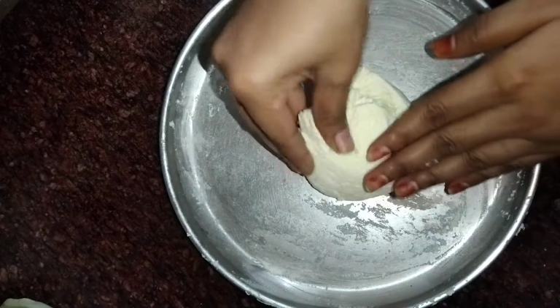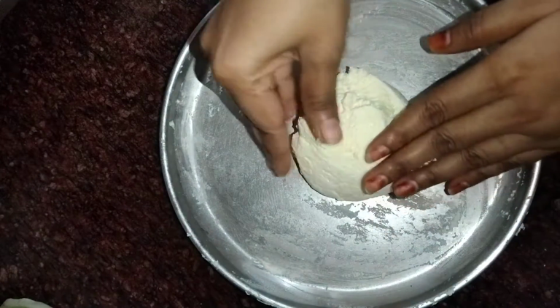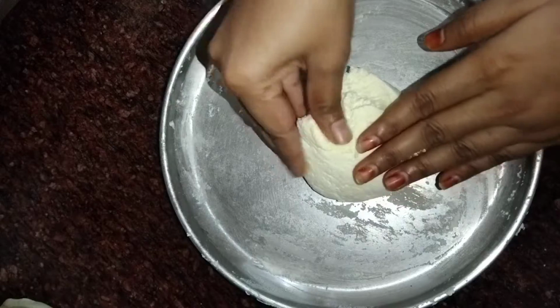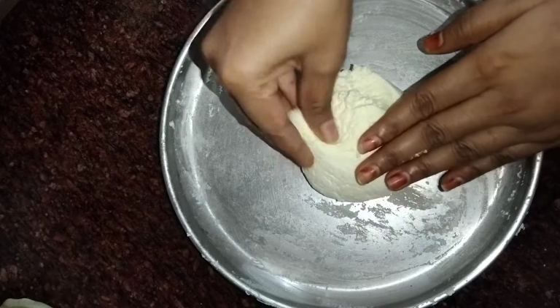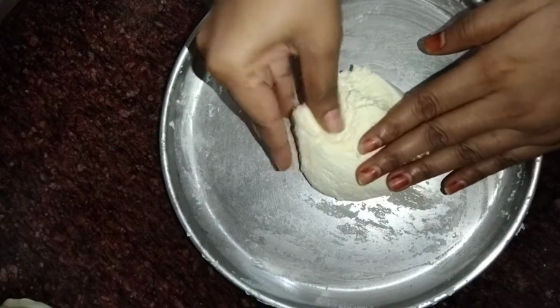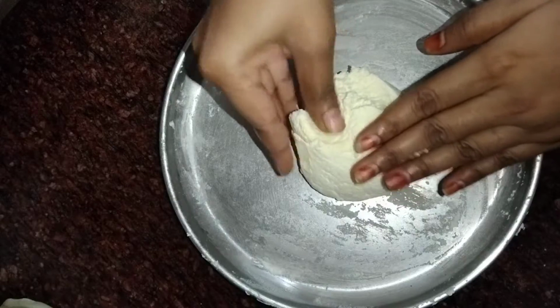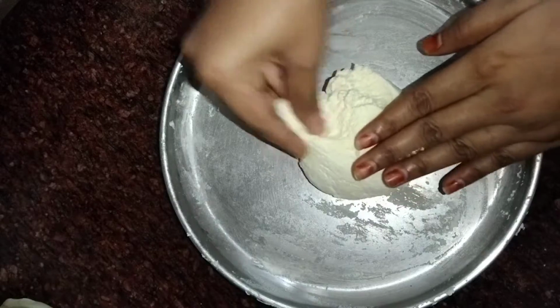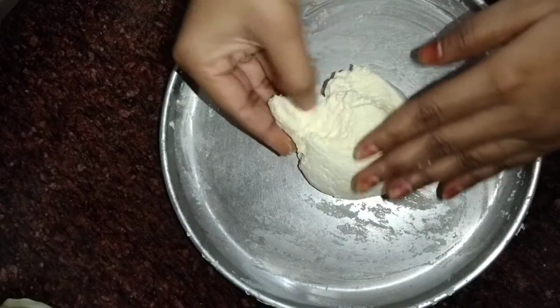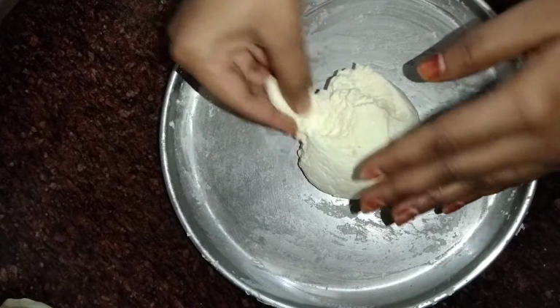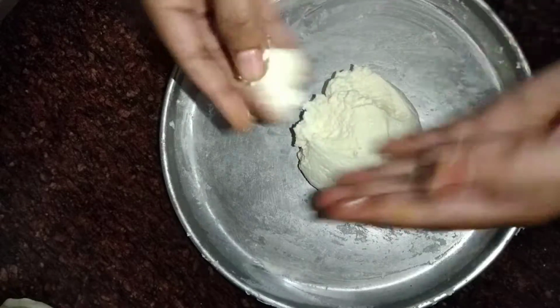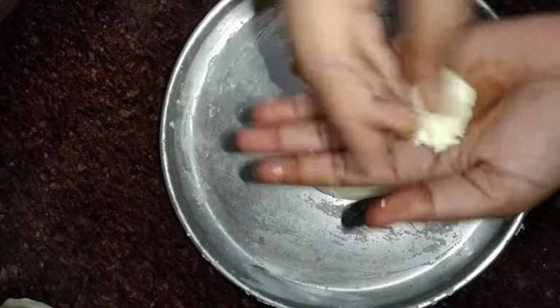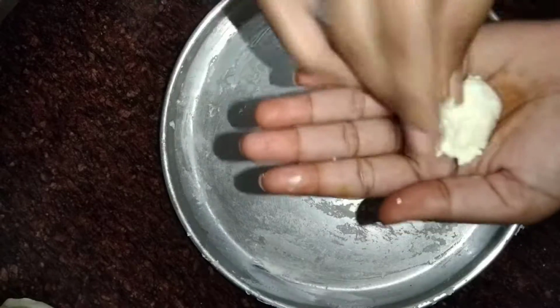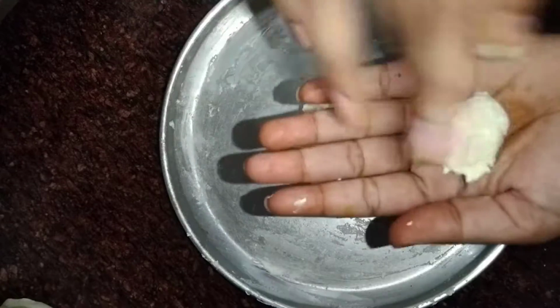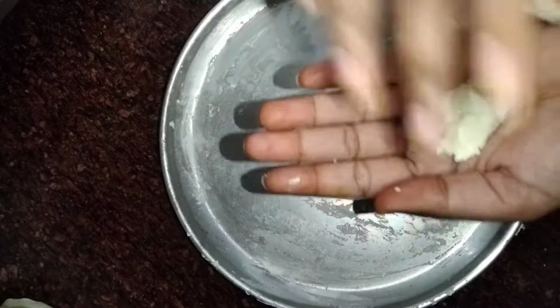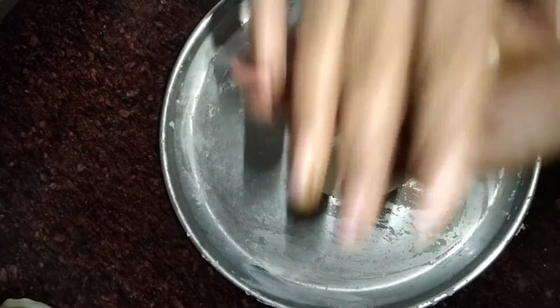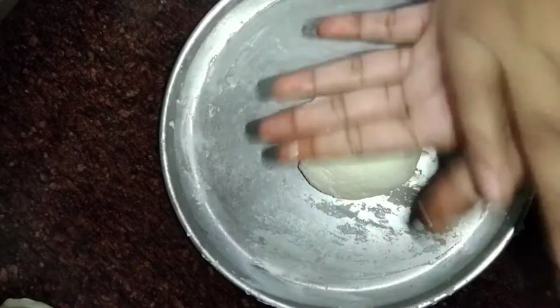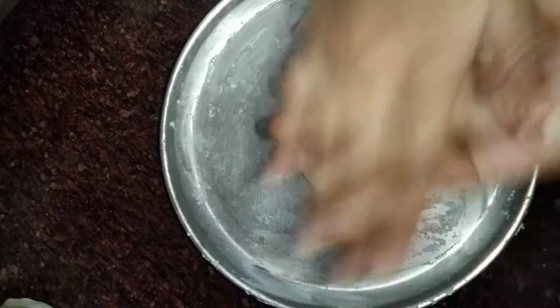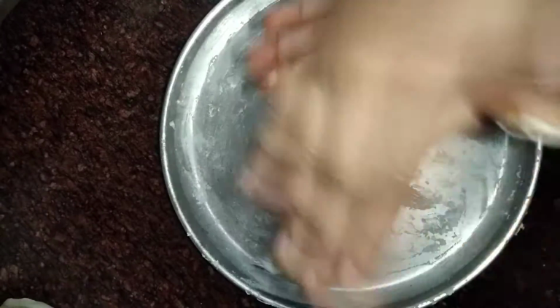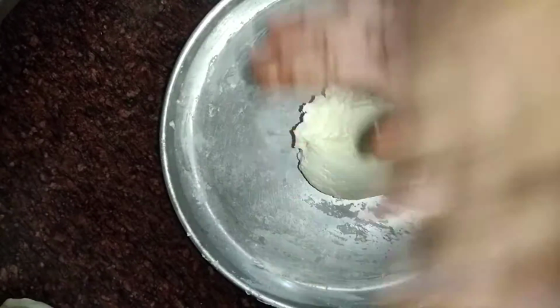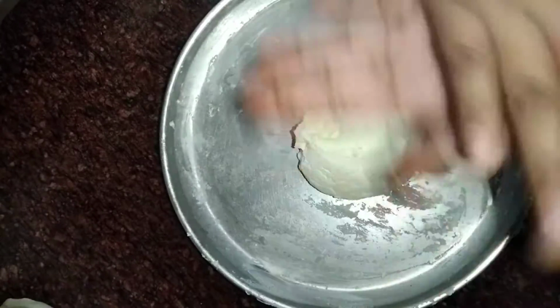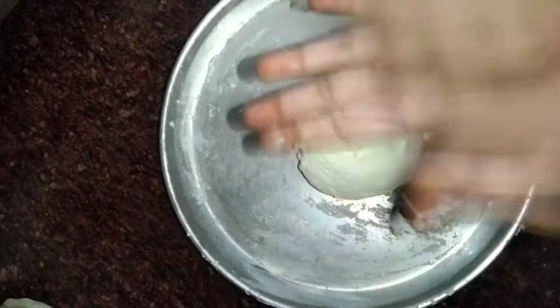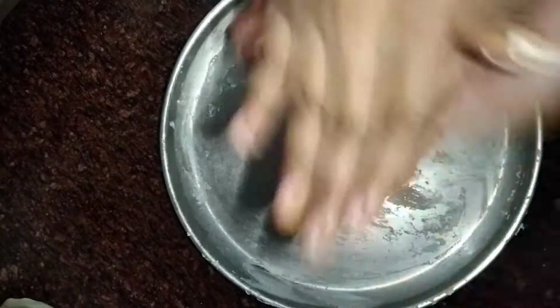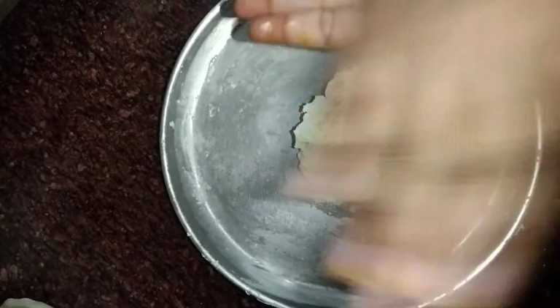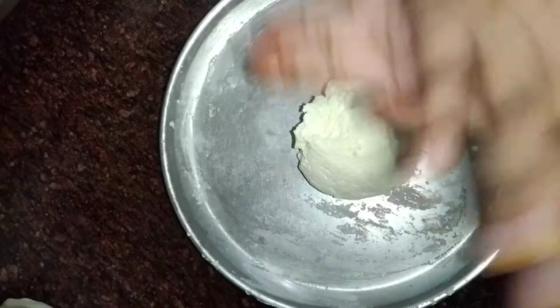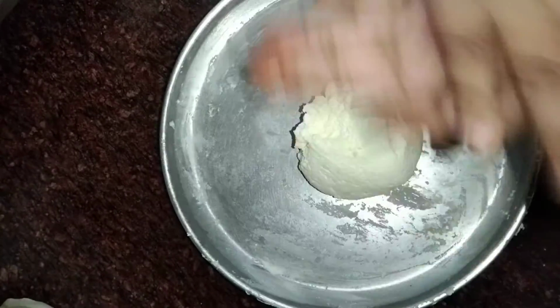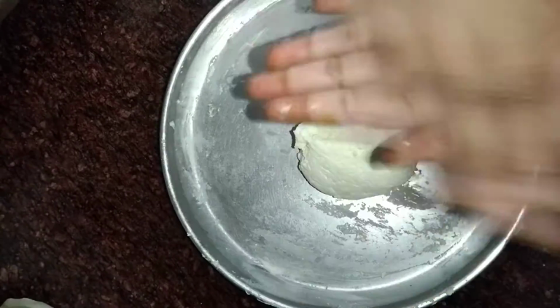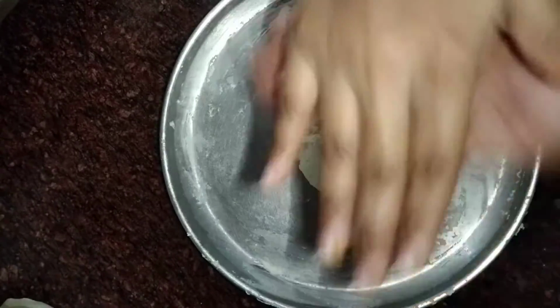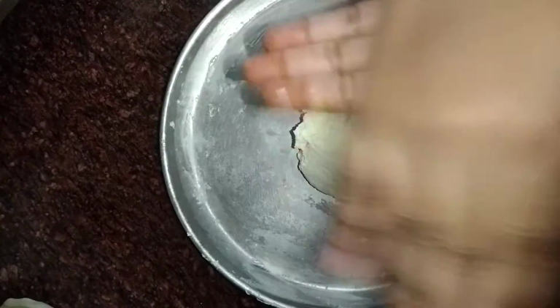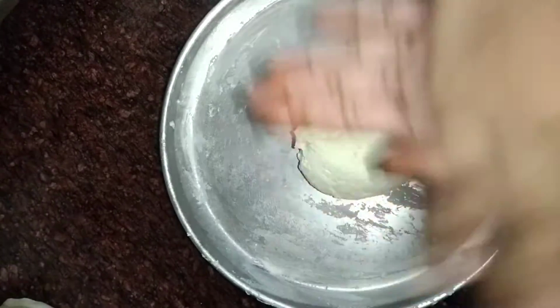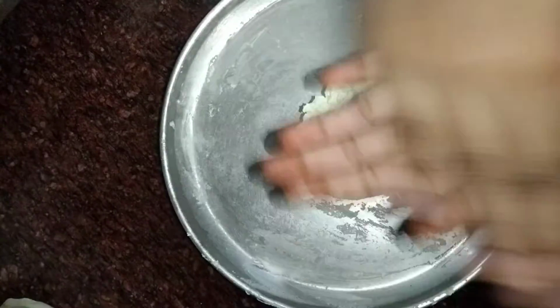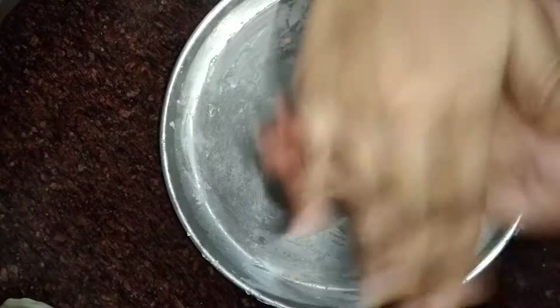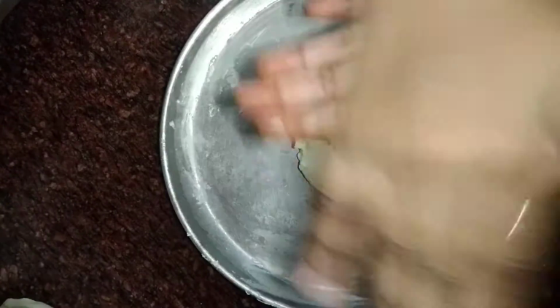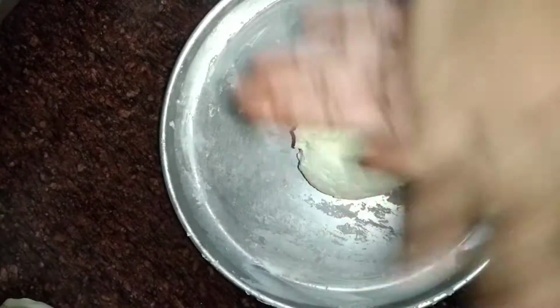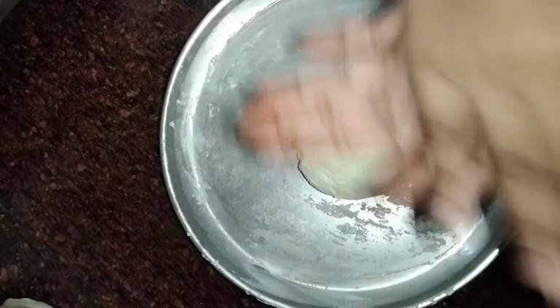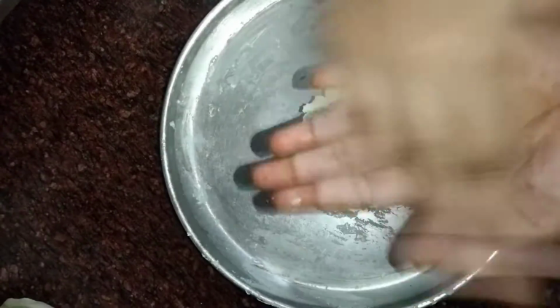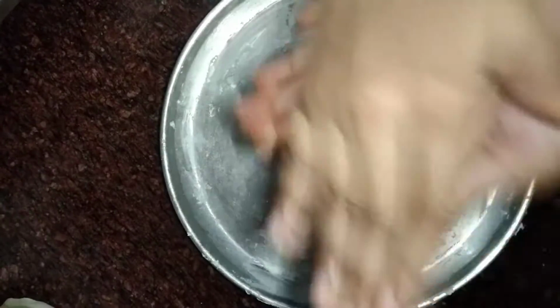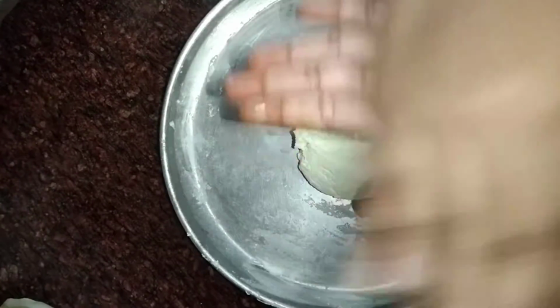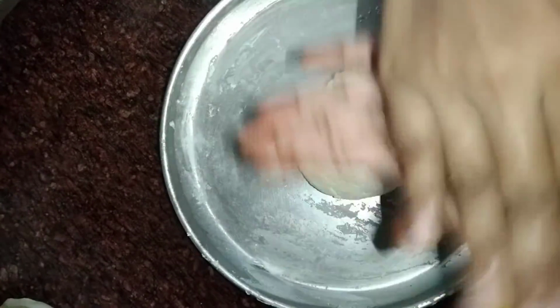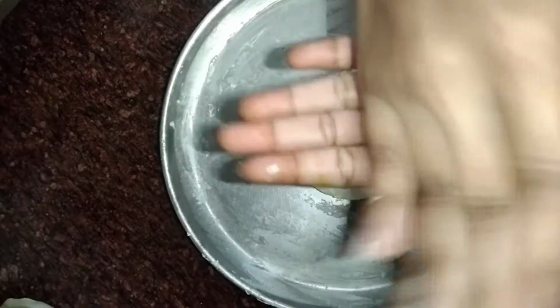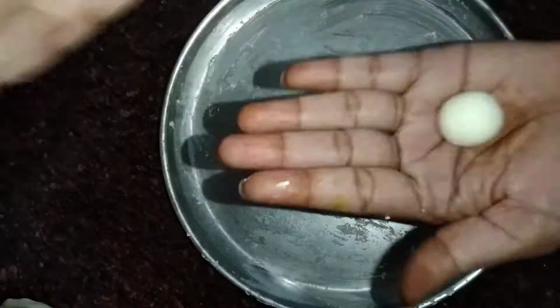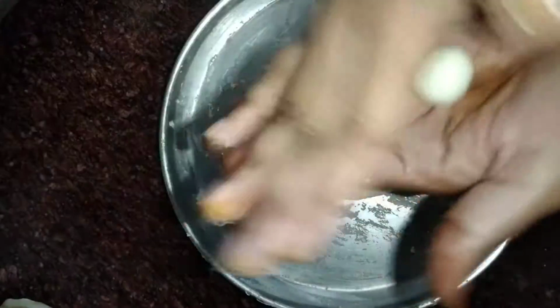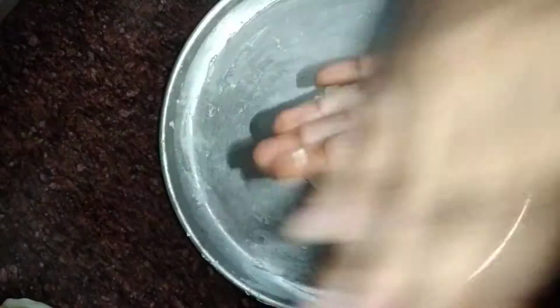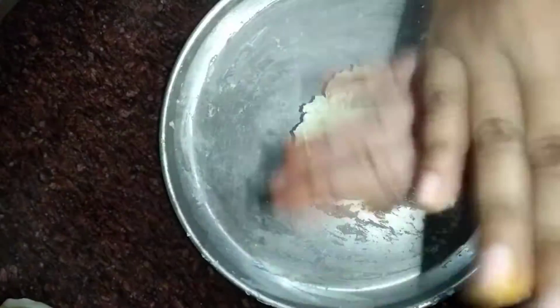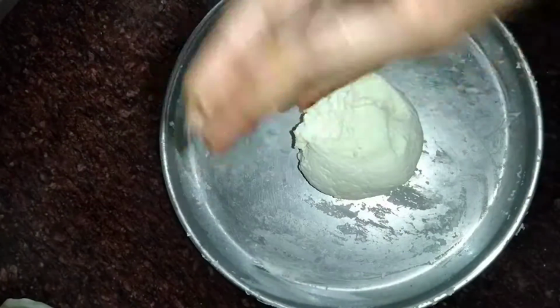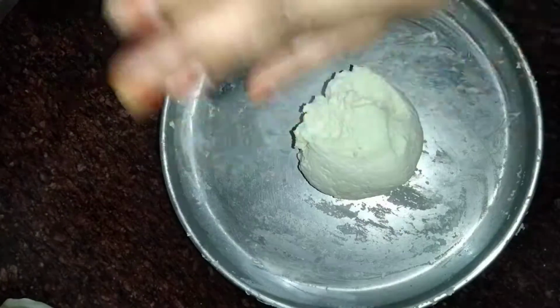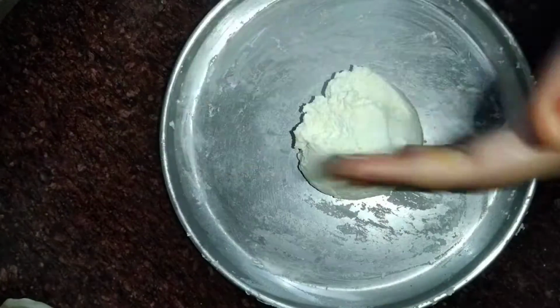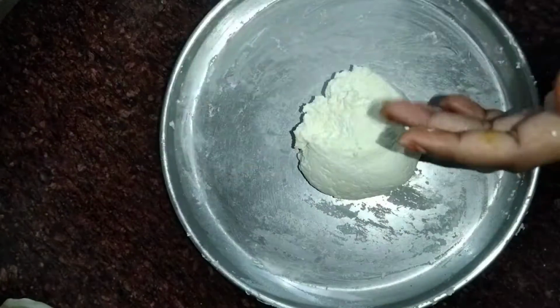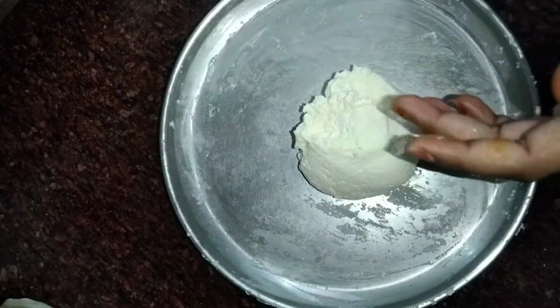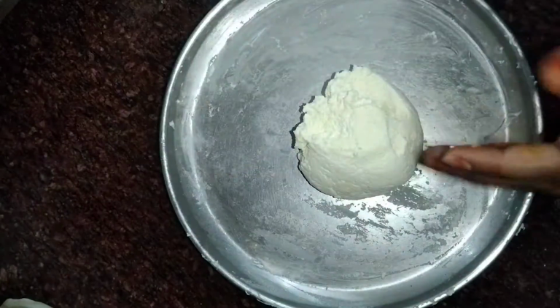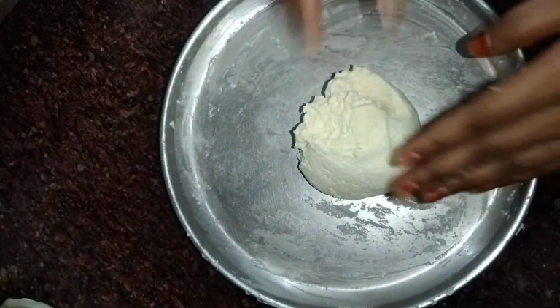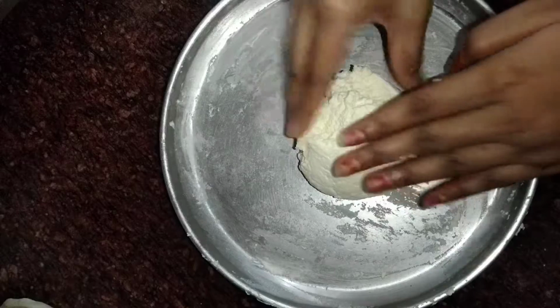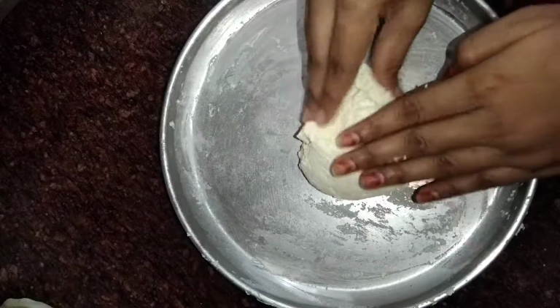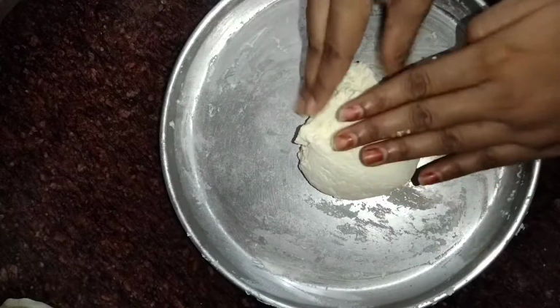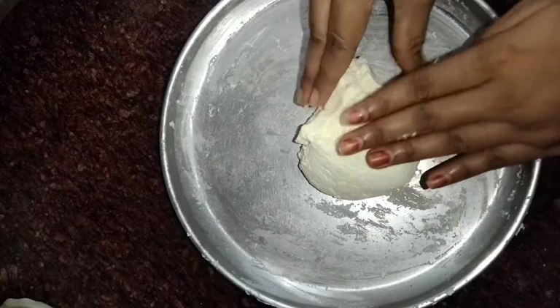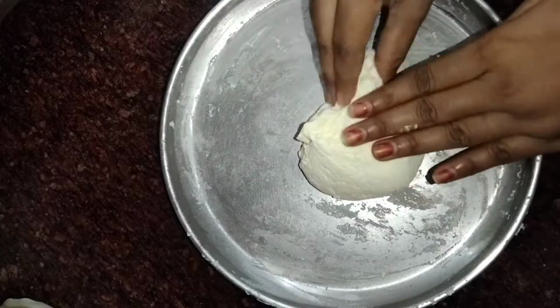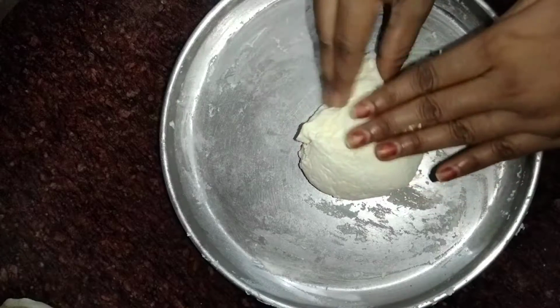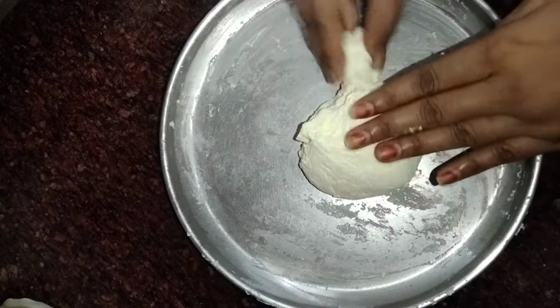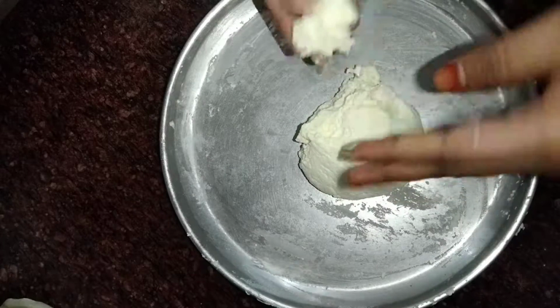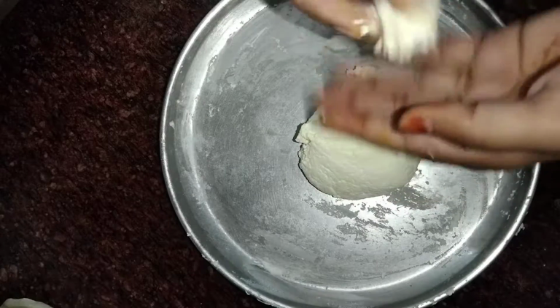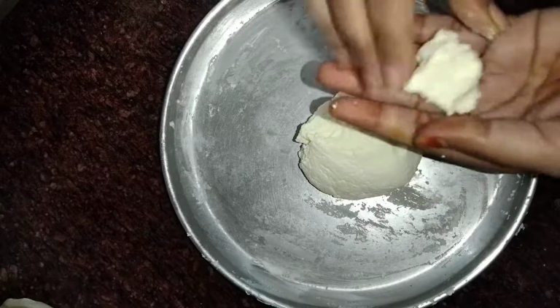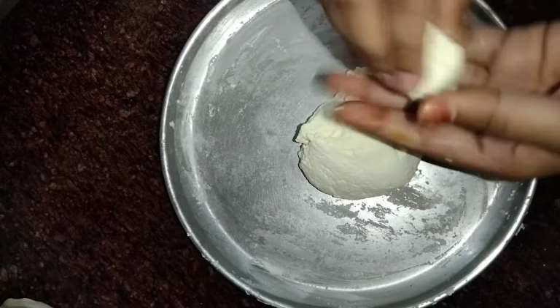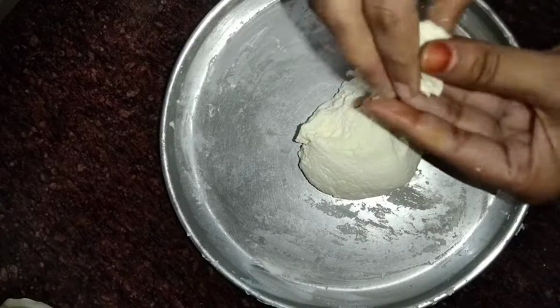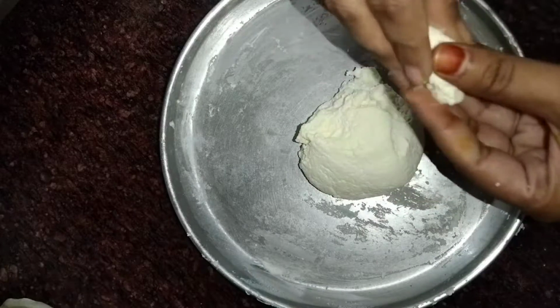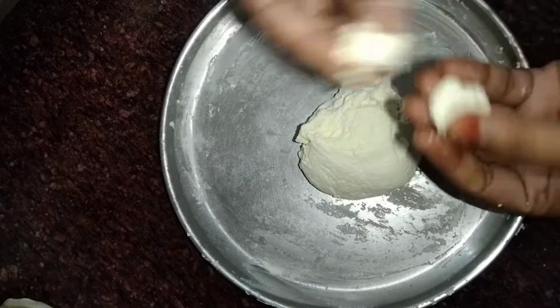I have made all the balls and they are ready.